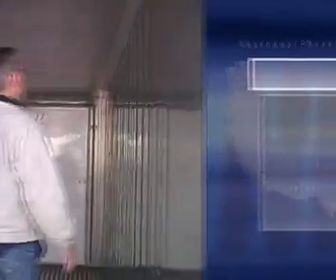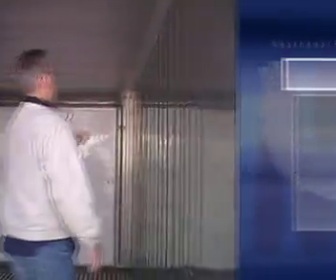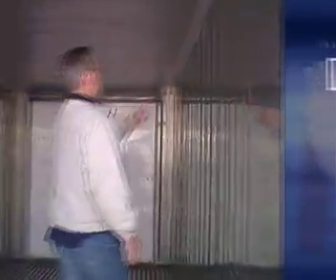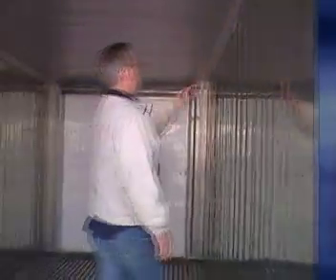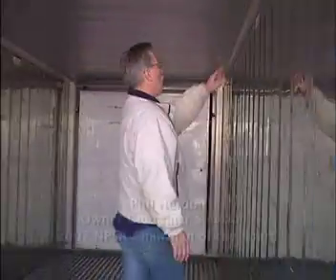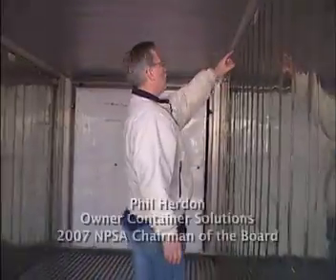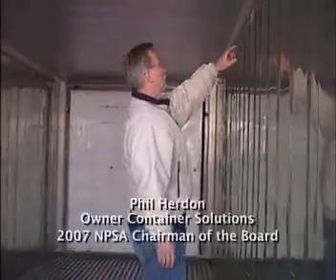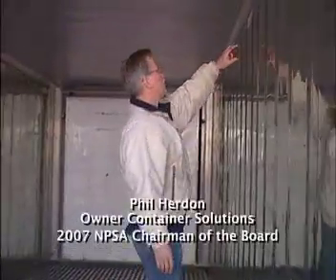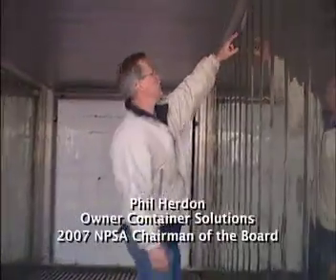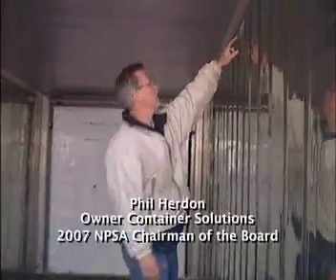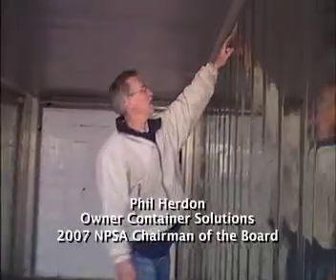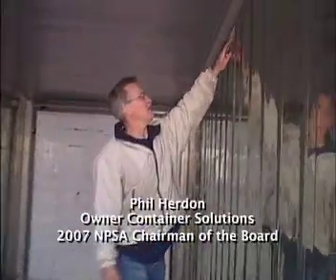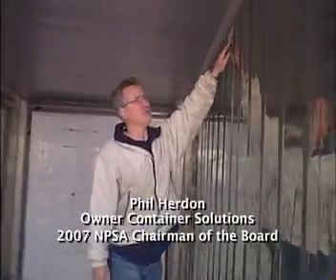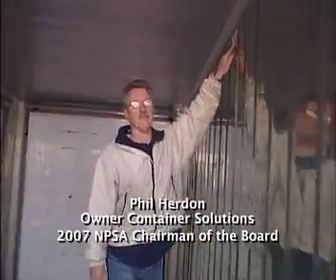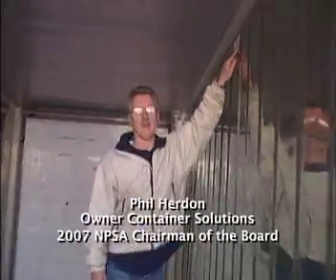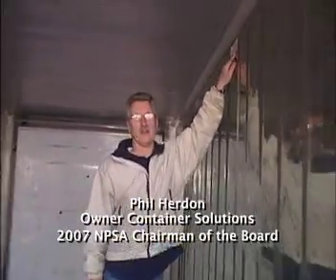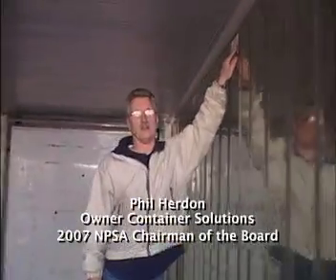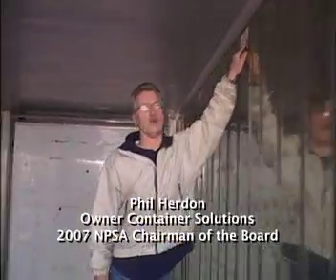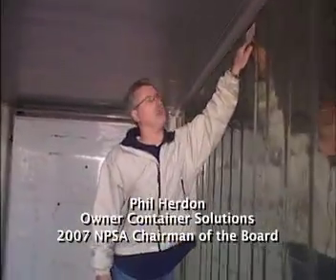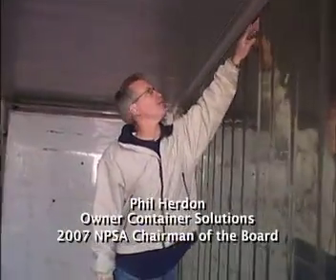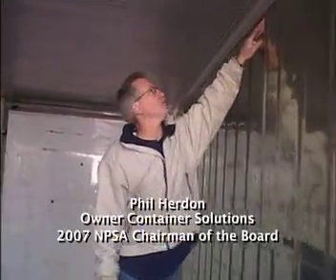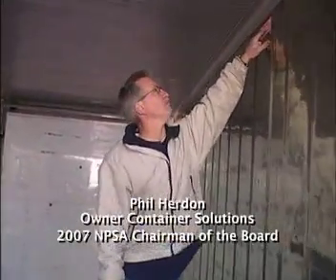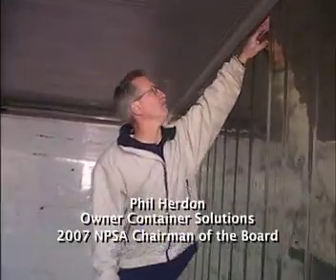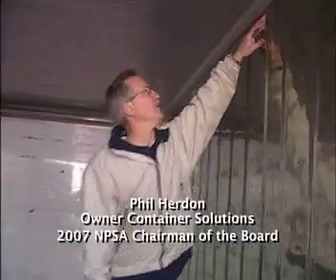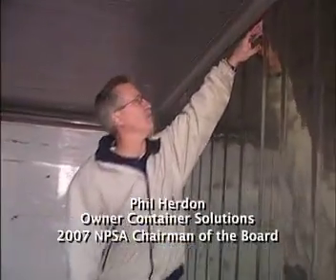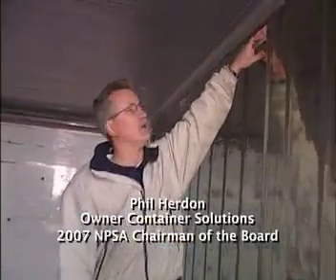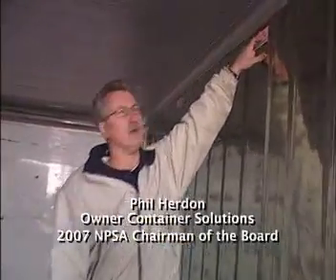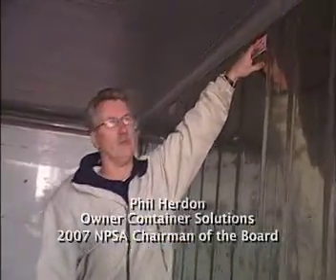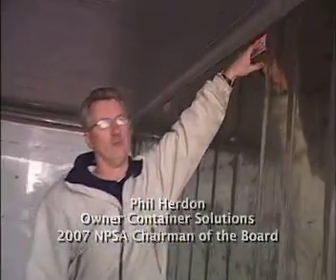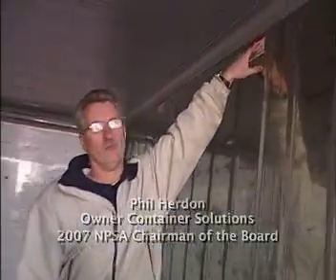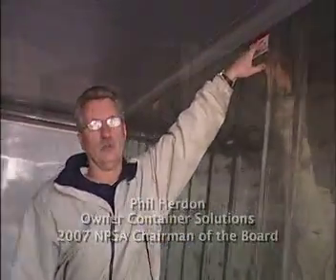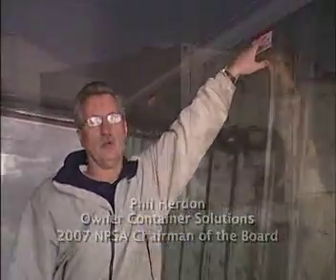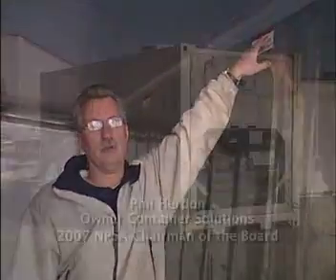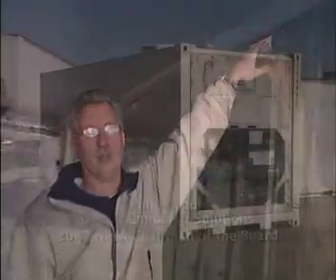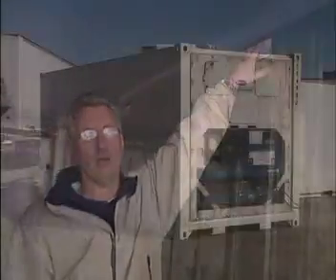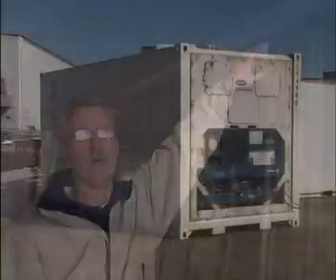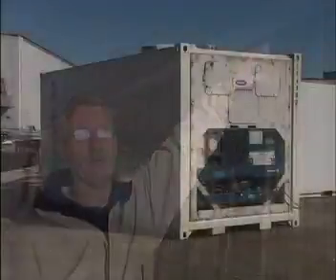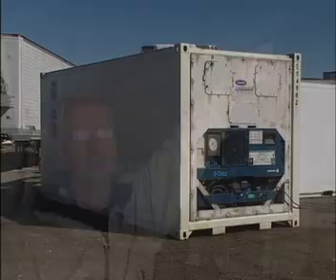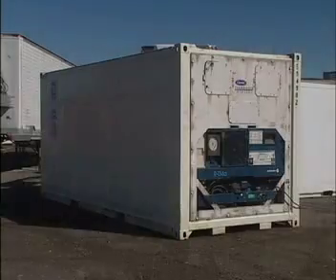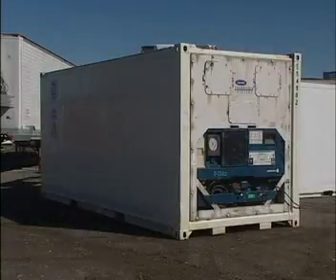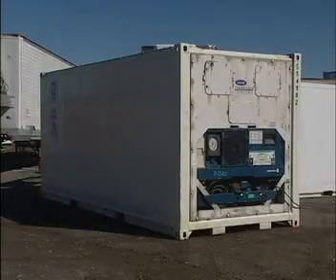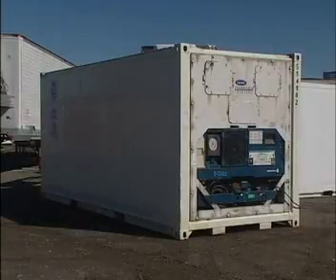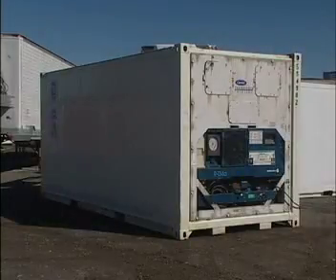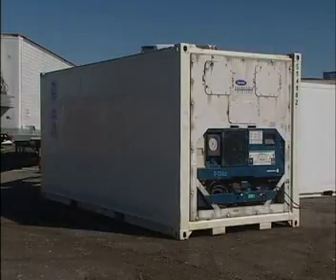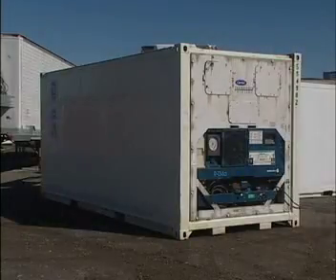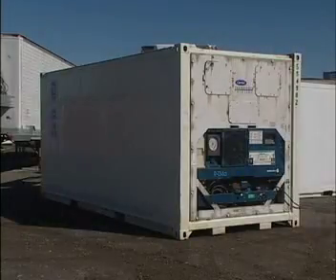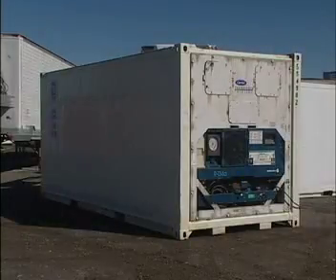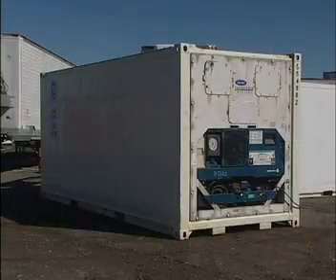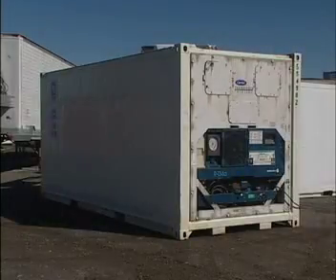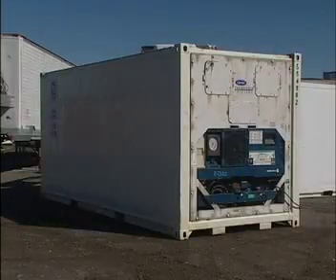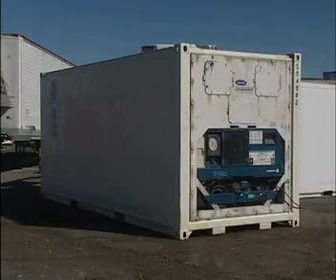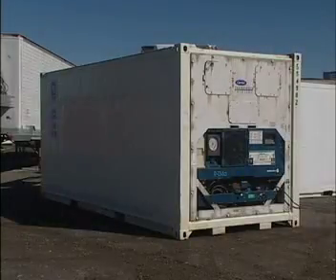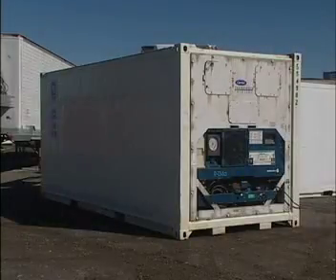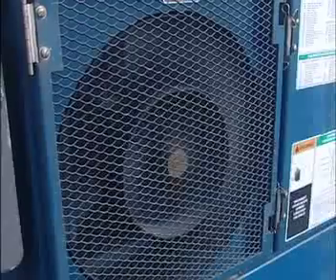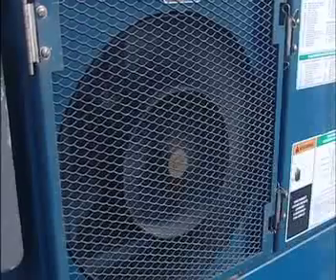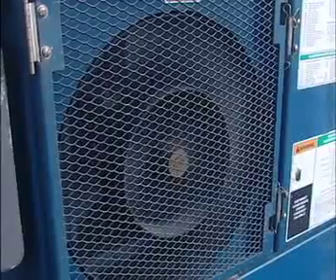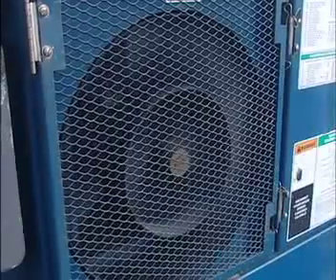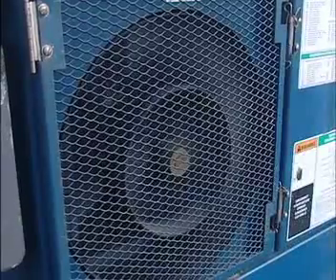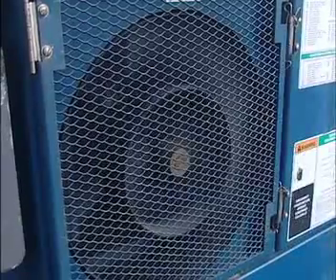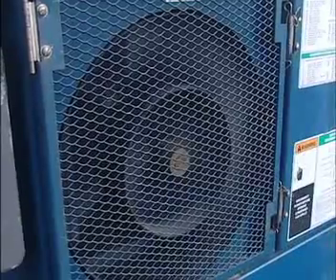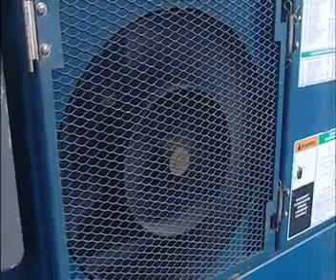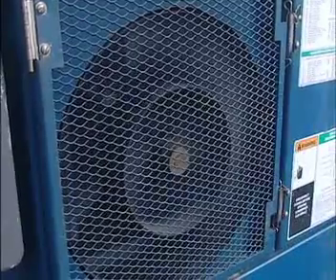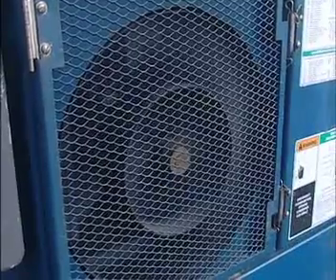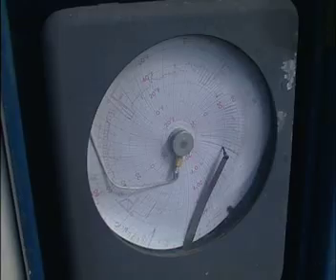Phil Herden of Container Solutions will give you some tips to make sure that the arrival of your container goes smoothly.